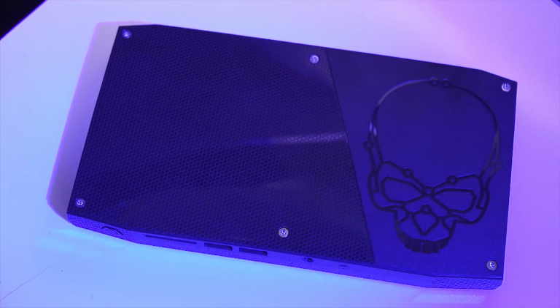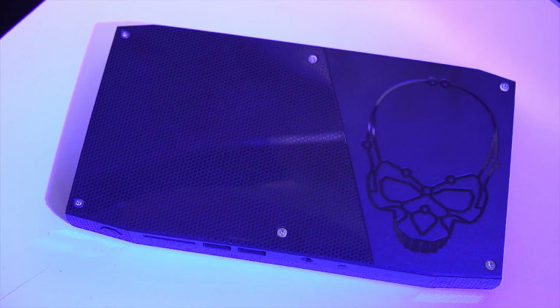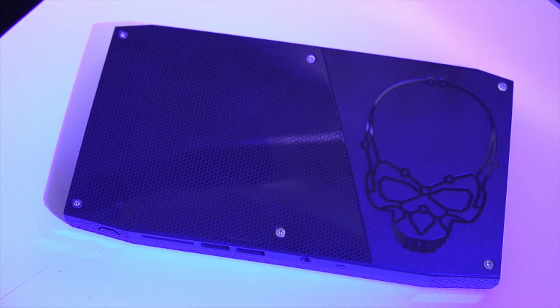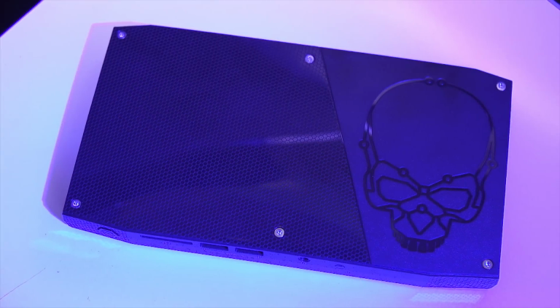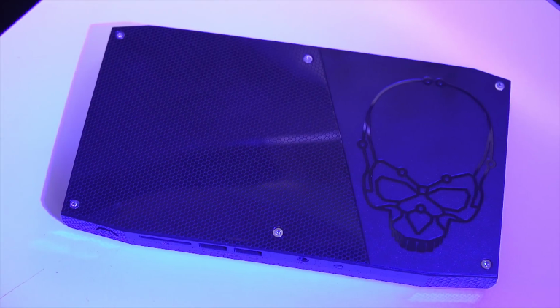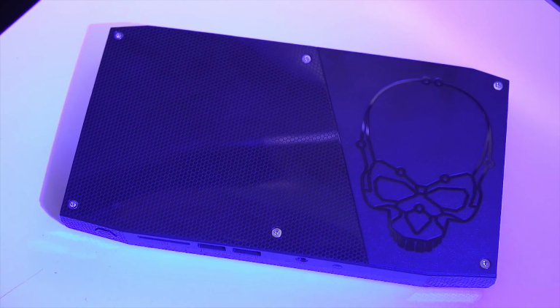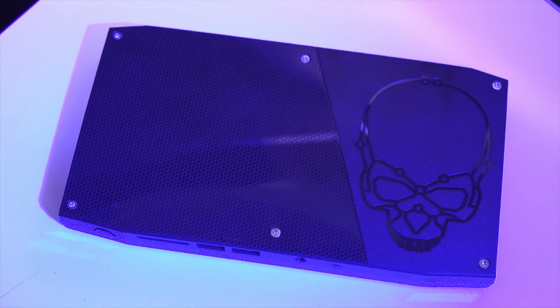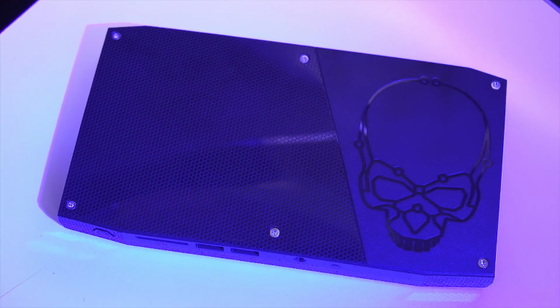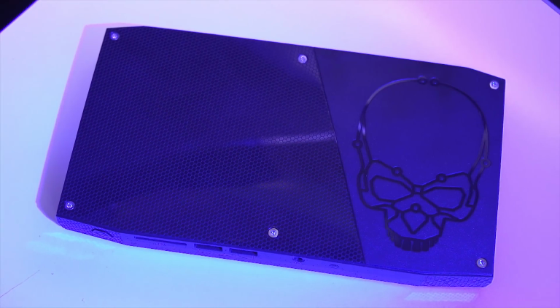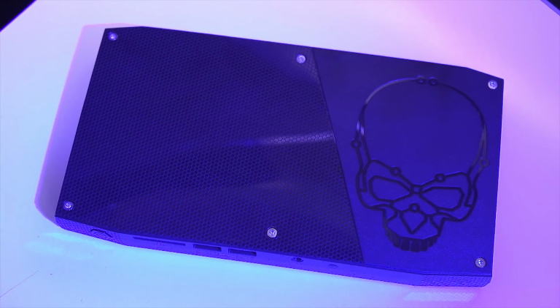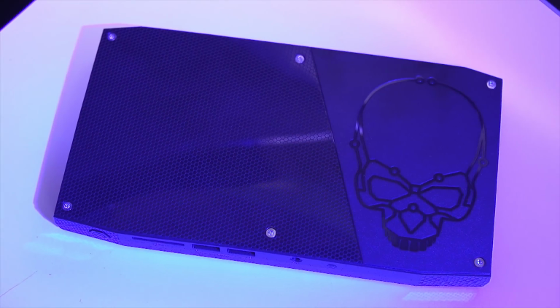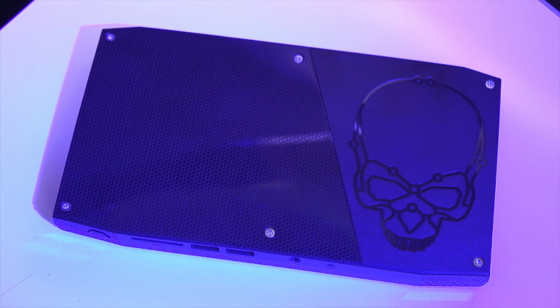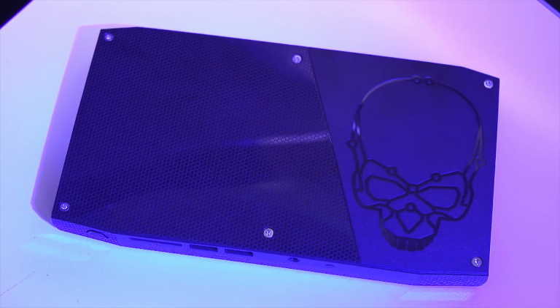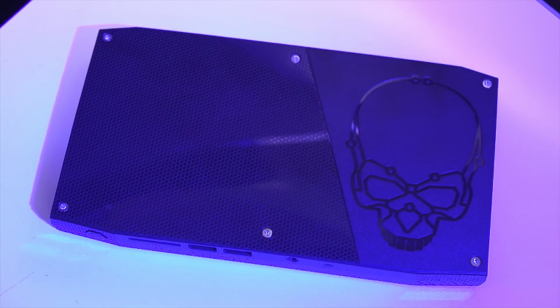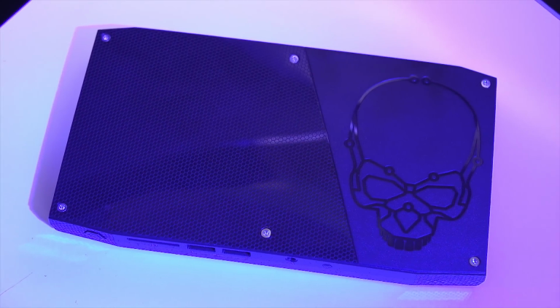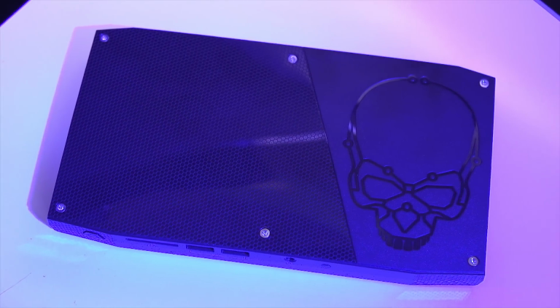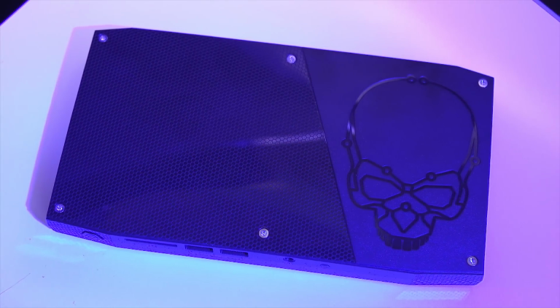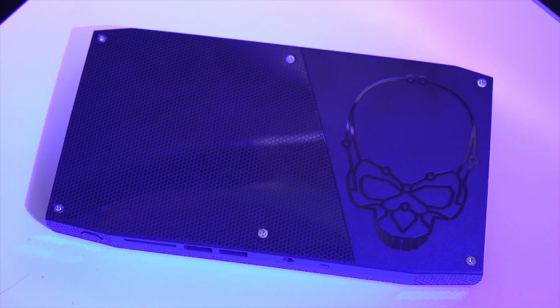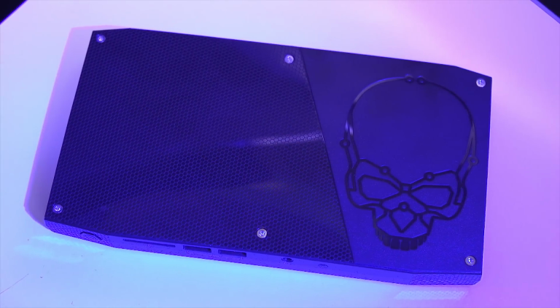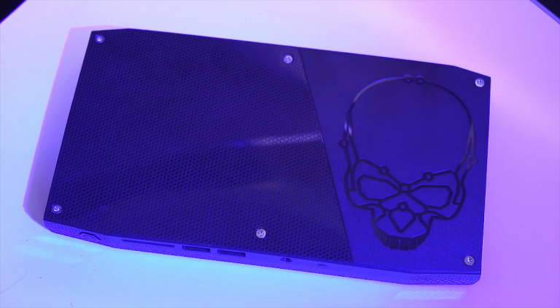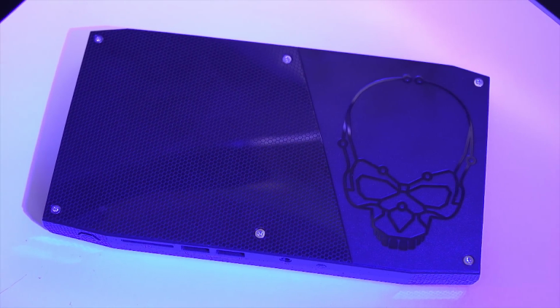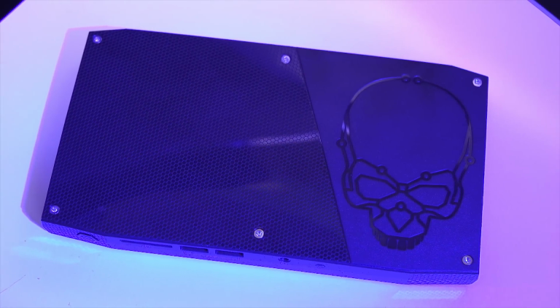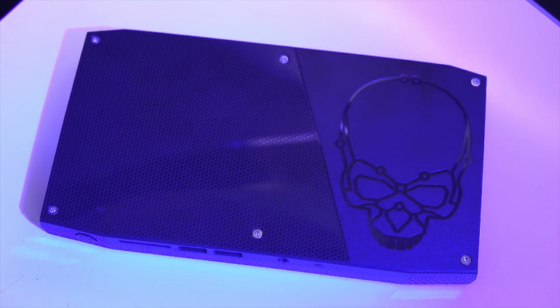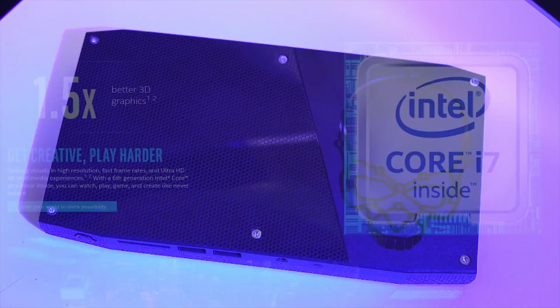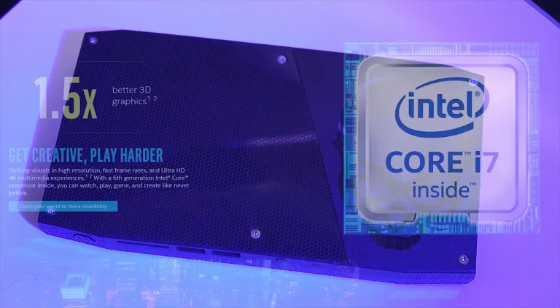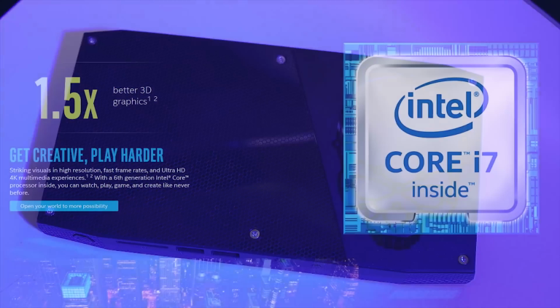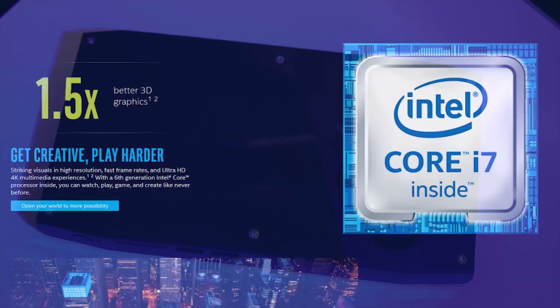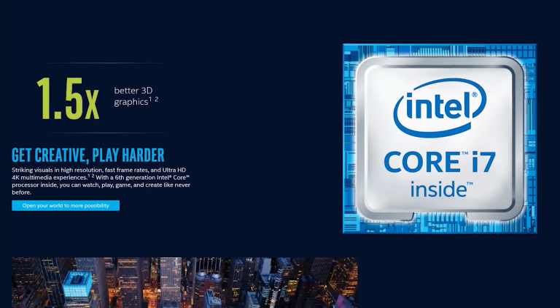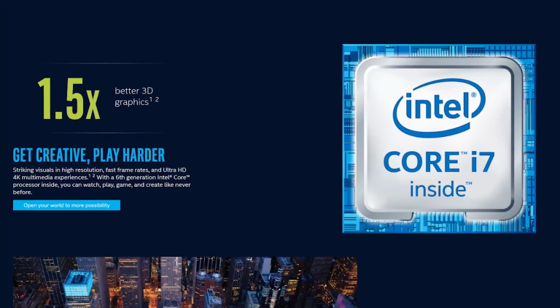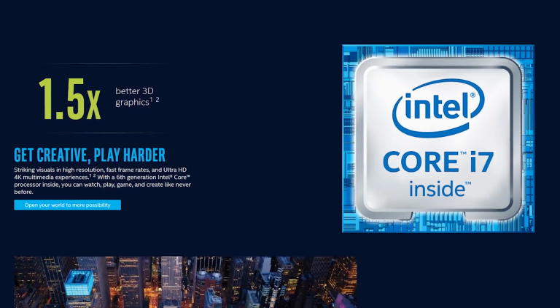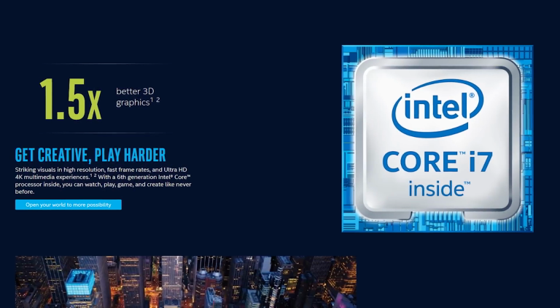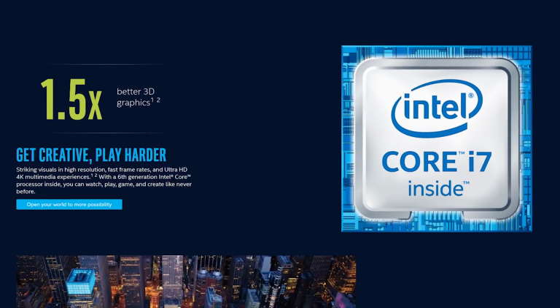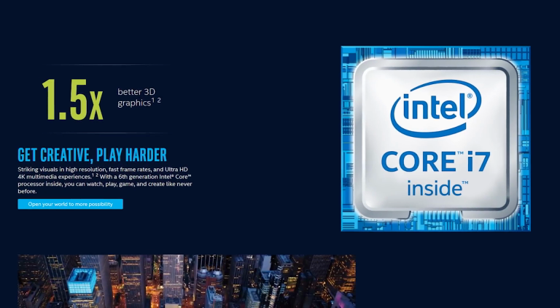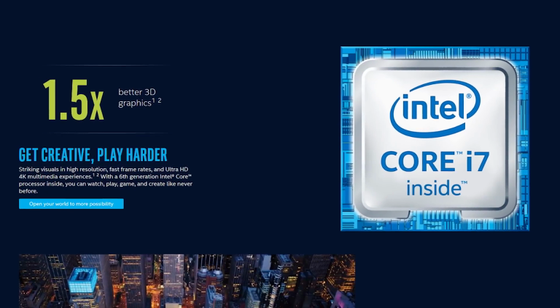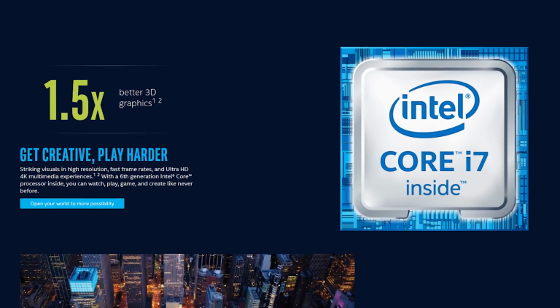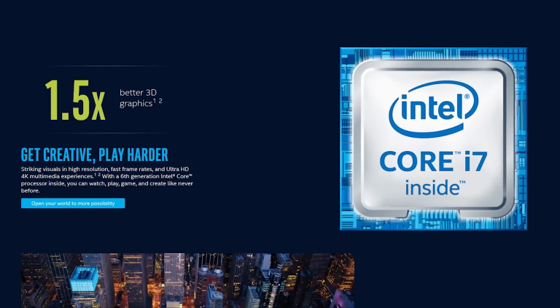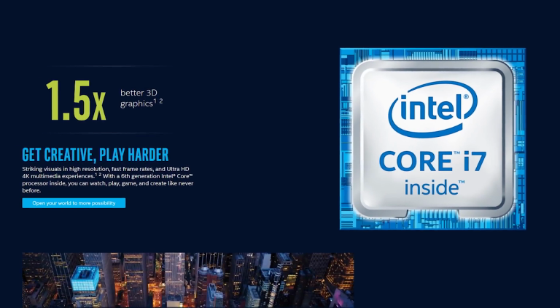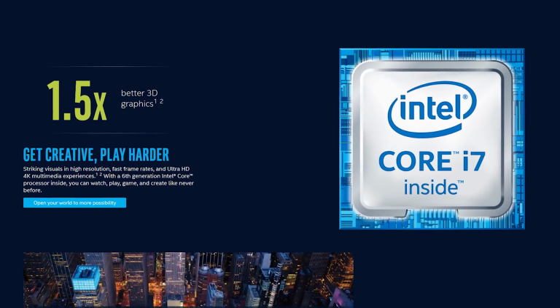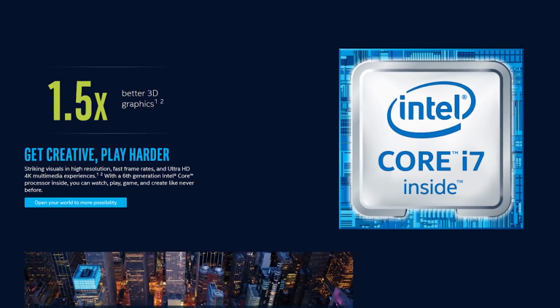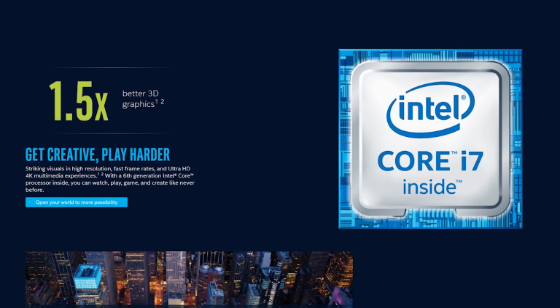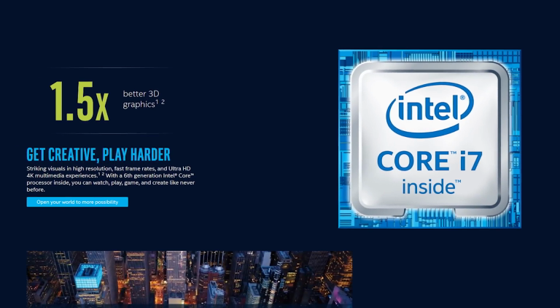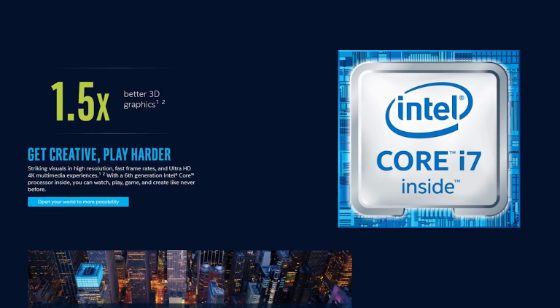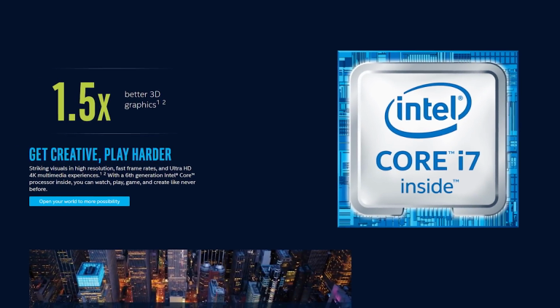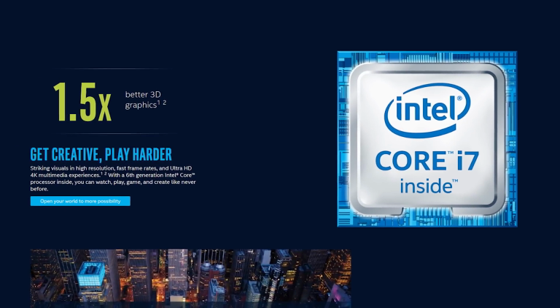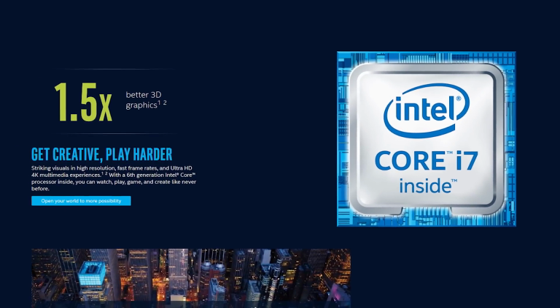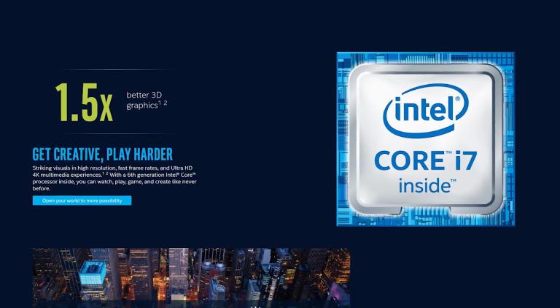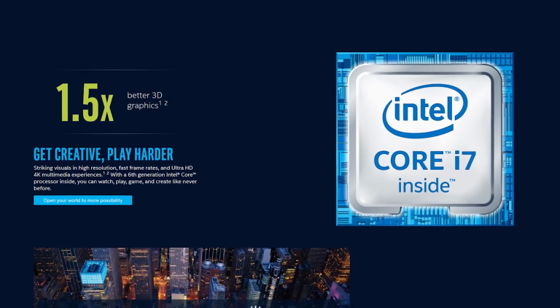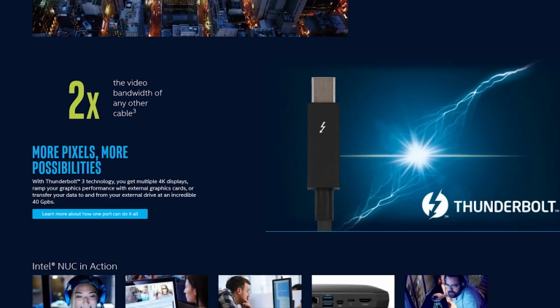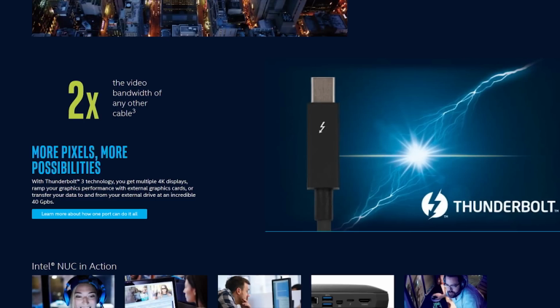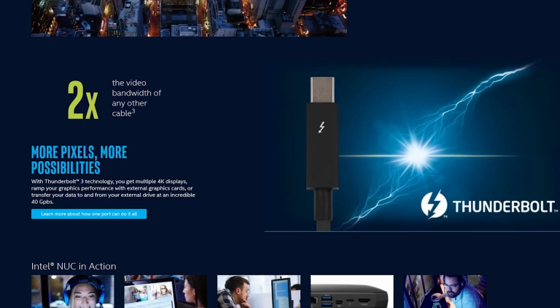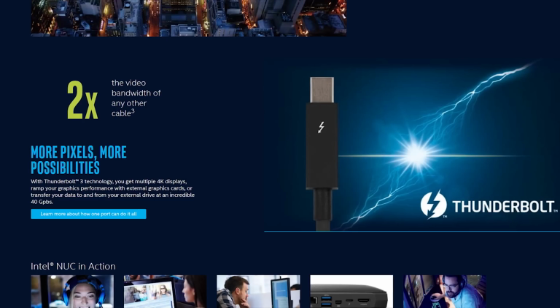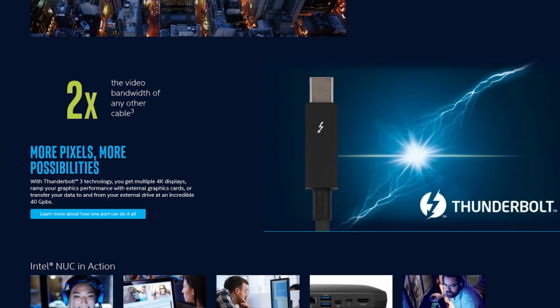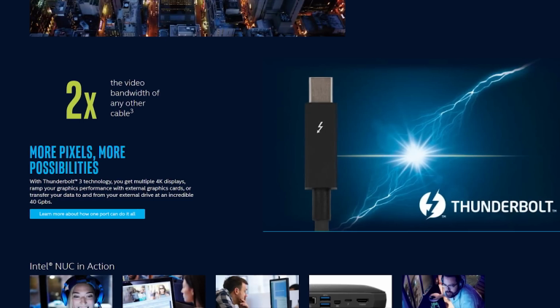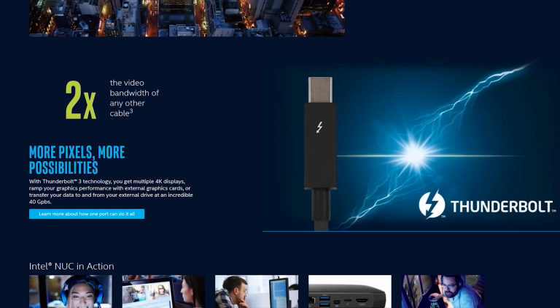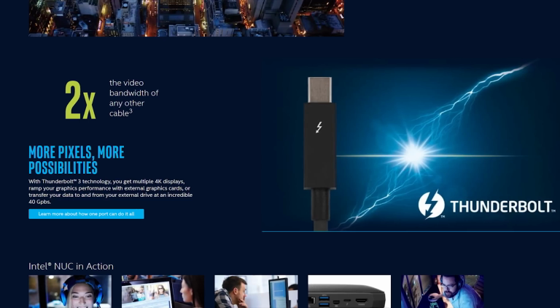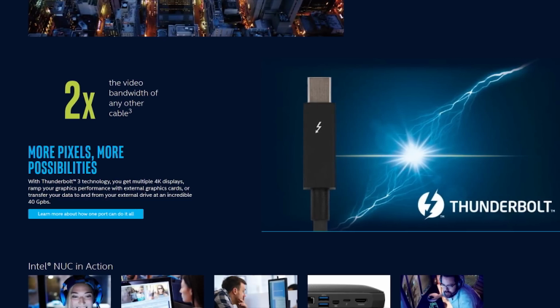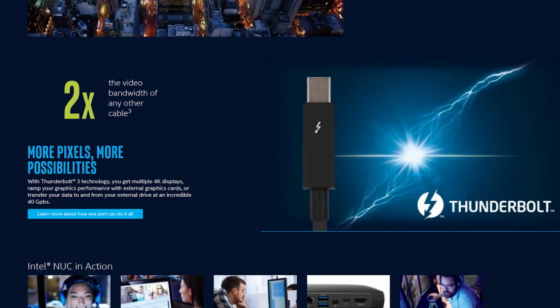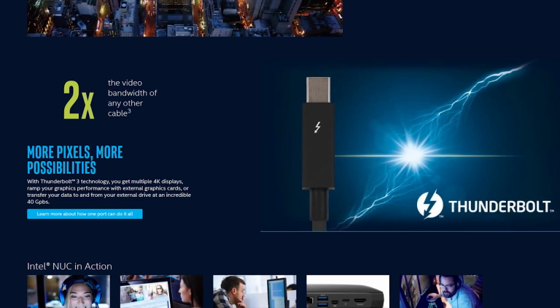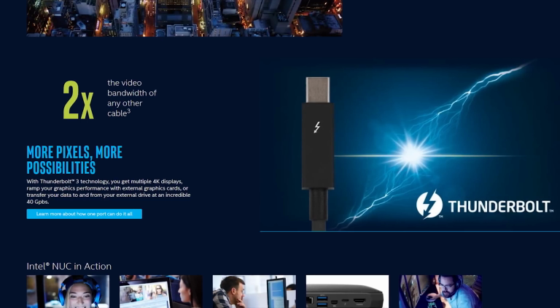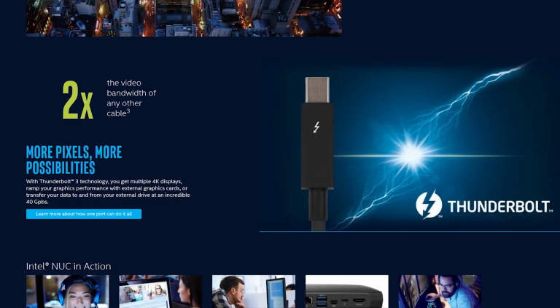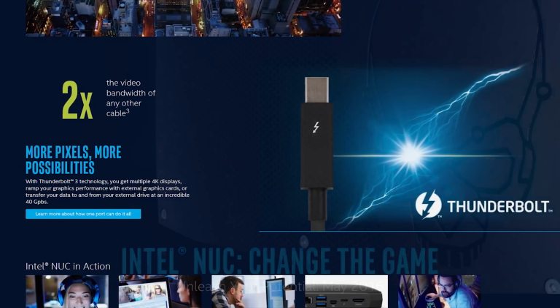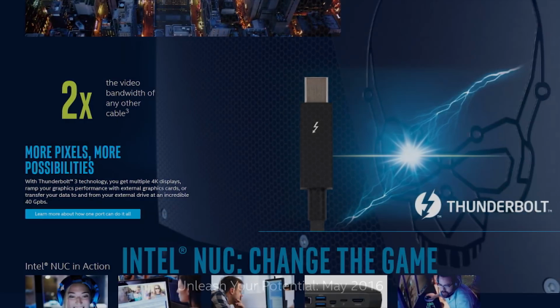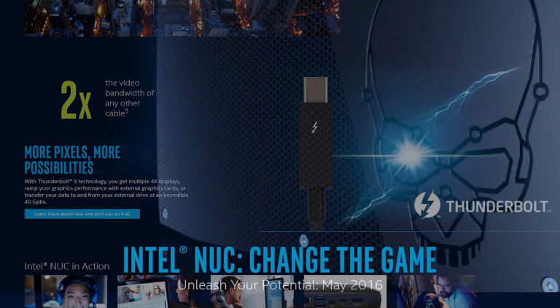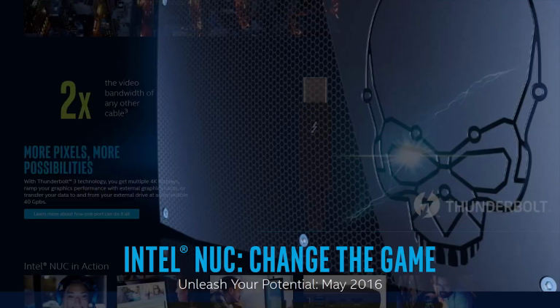Intel's Skullcanyon NUC features a 6th generation Core i7 processor and Thunderbolt 3. Learn more in the link in the video description.